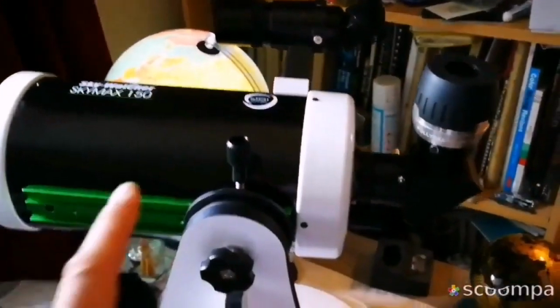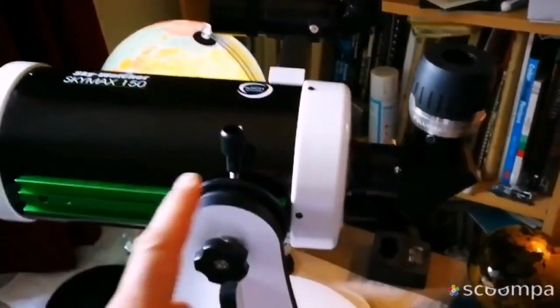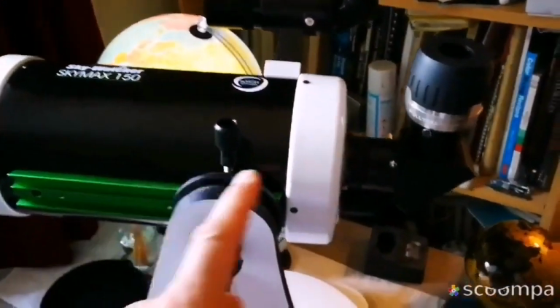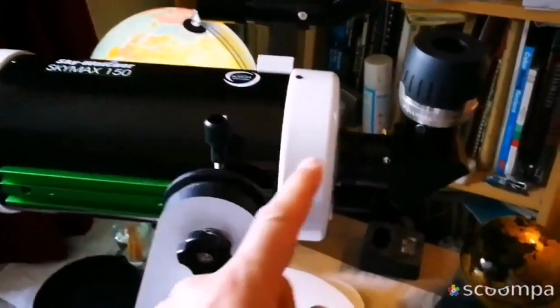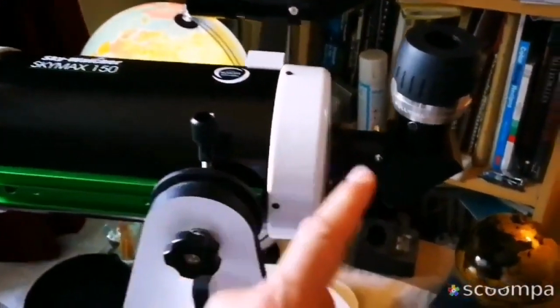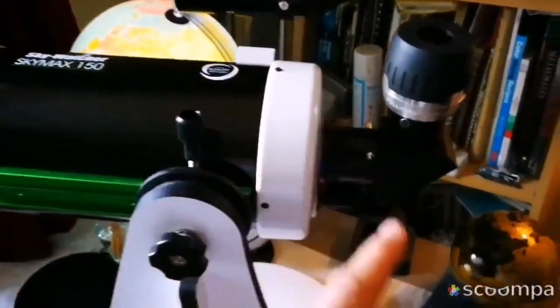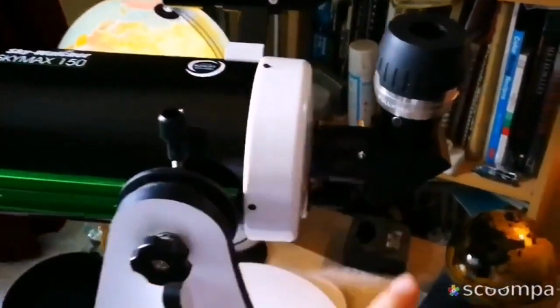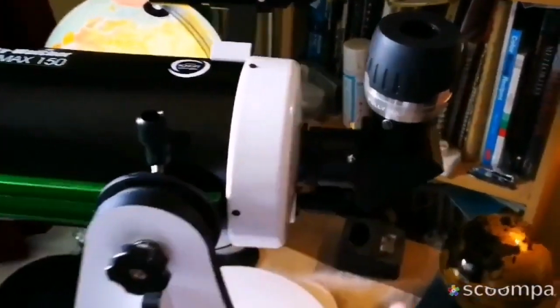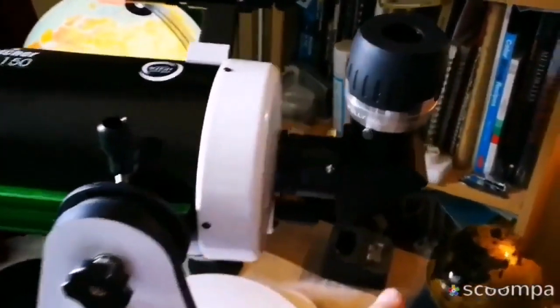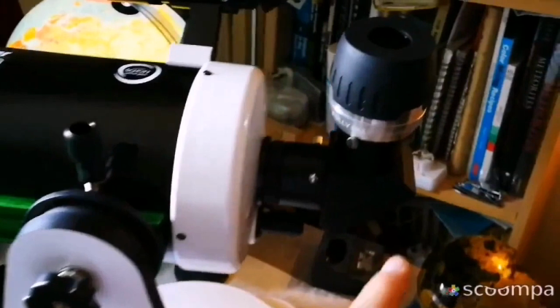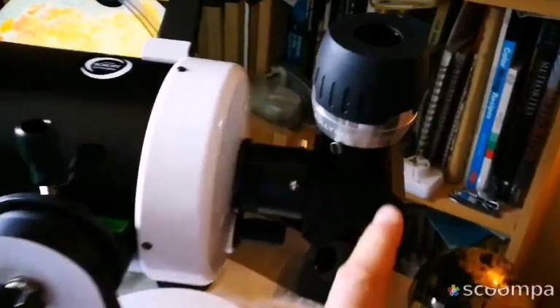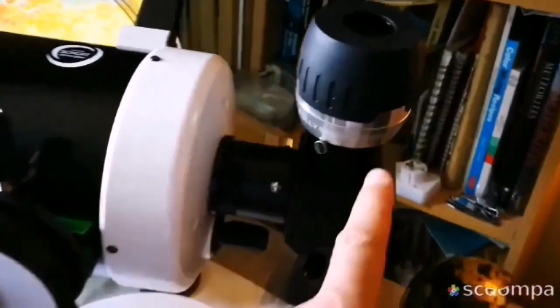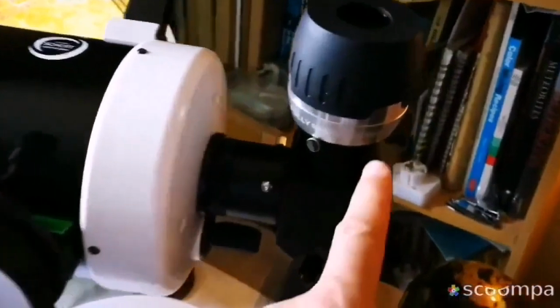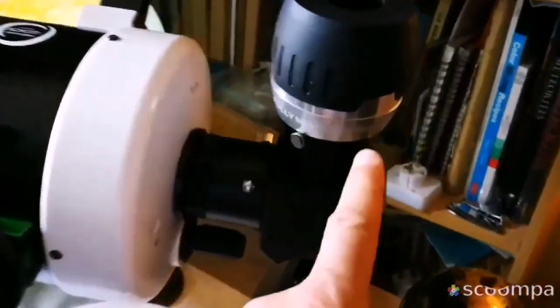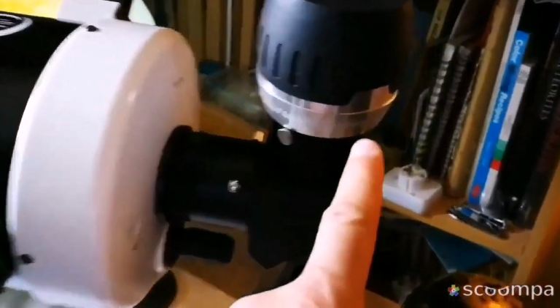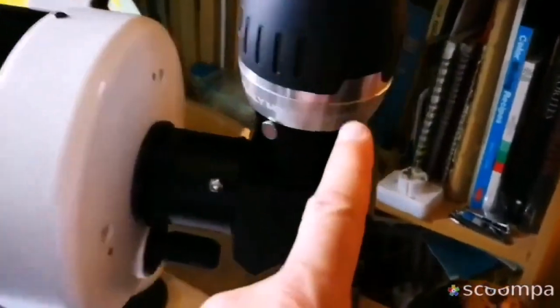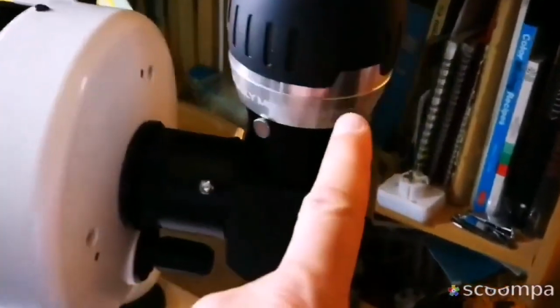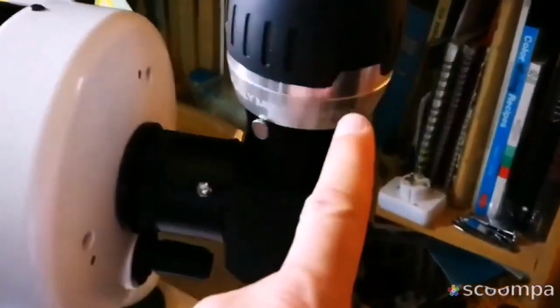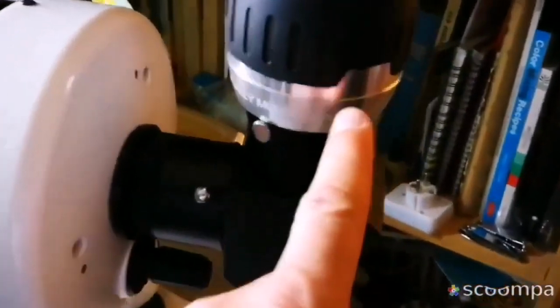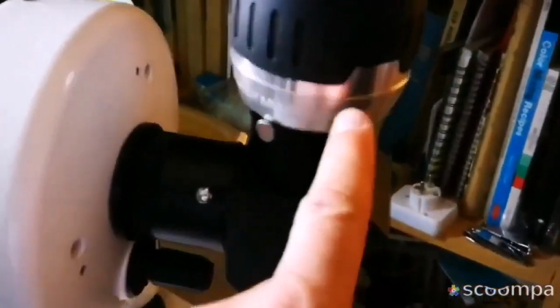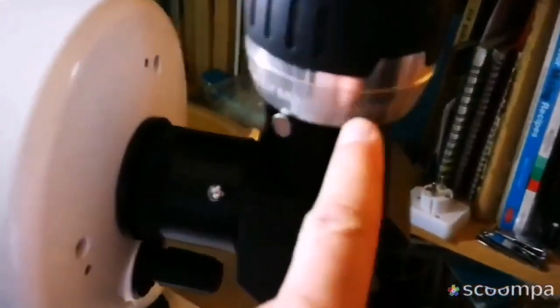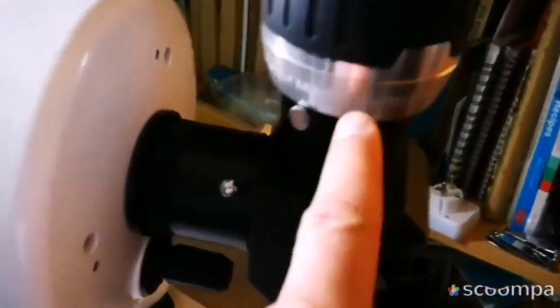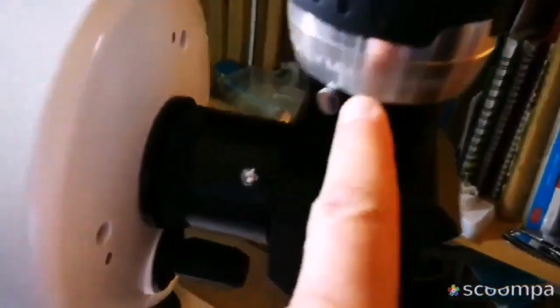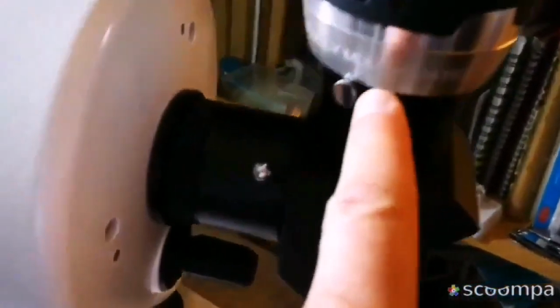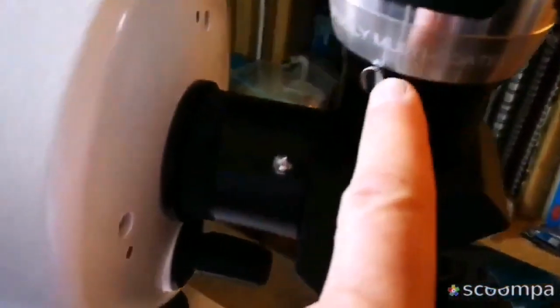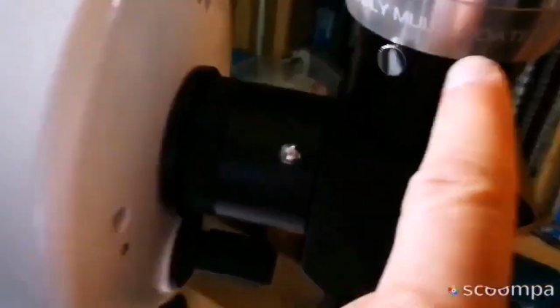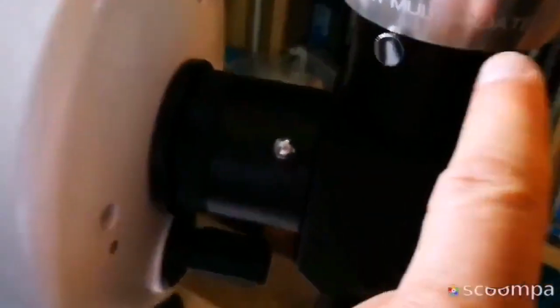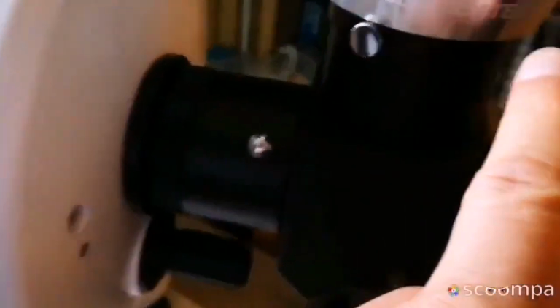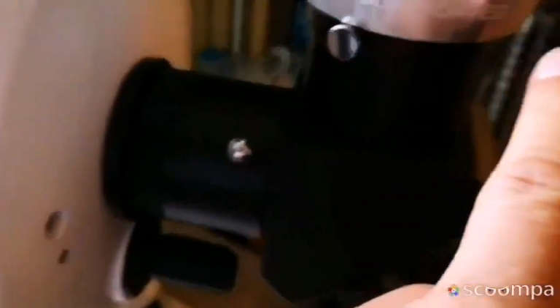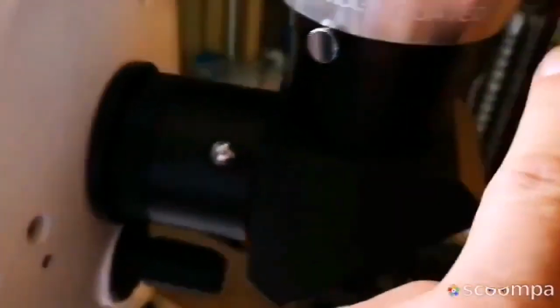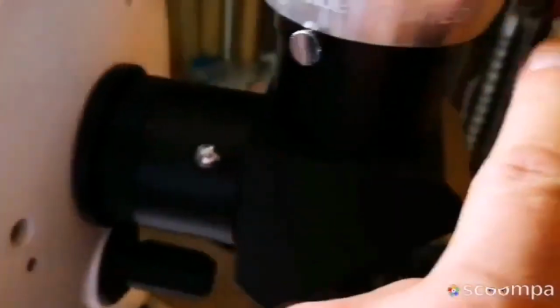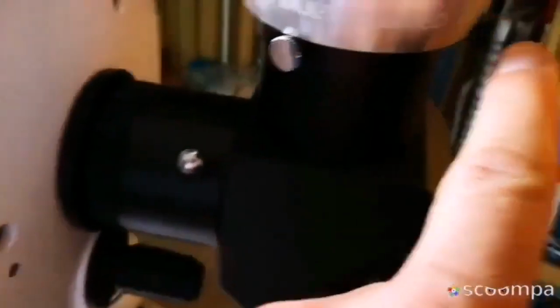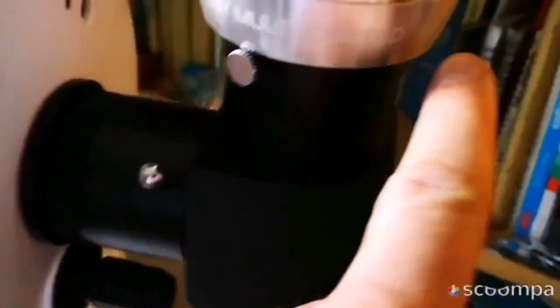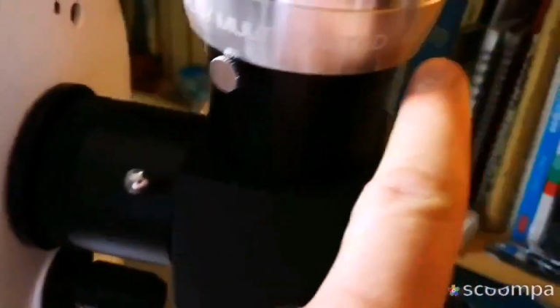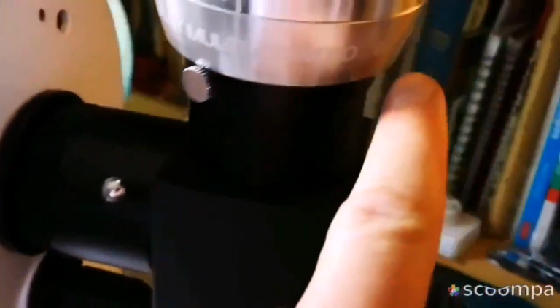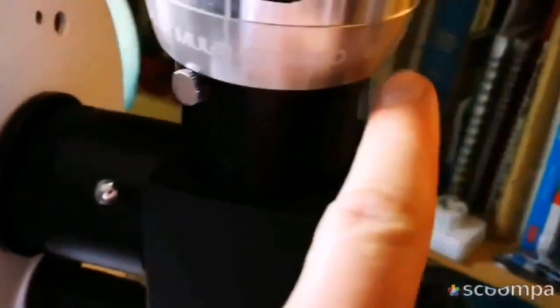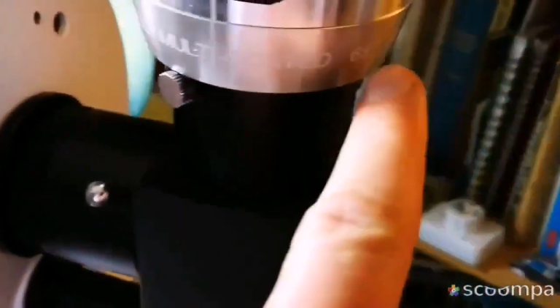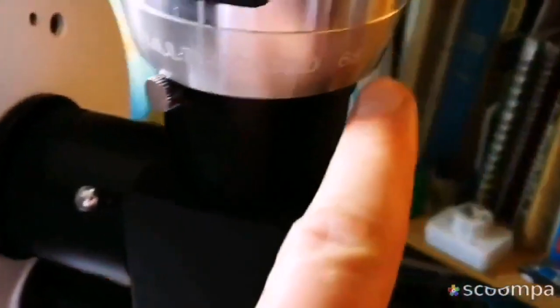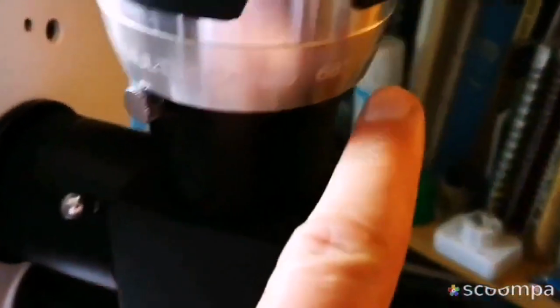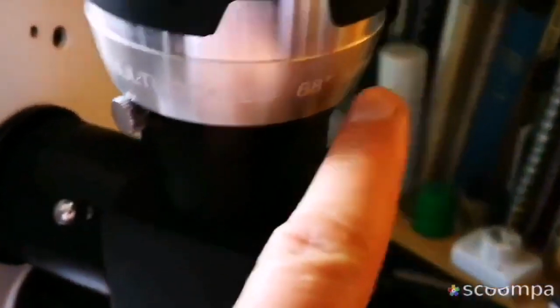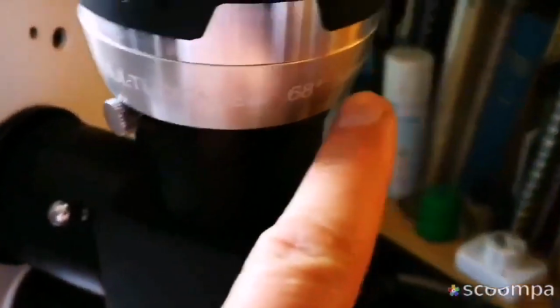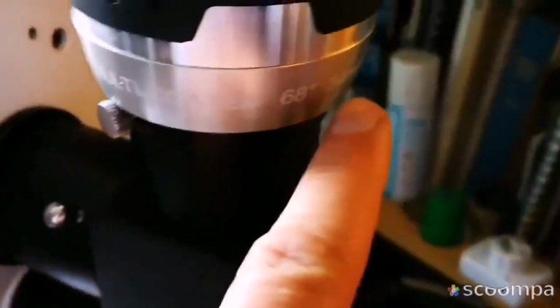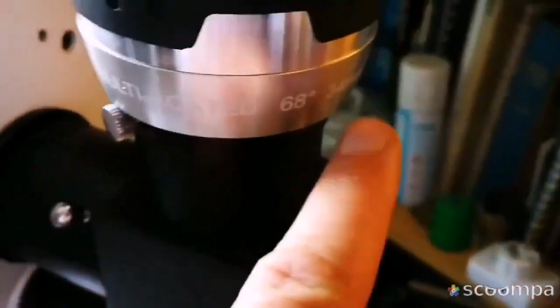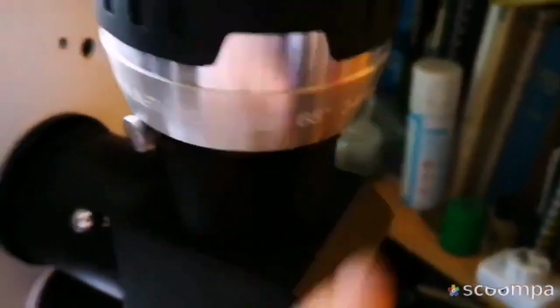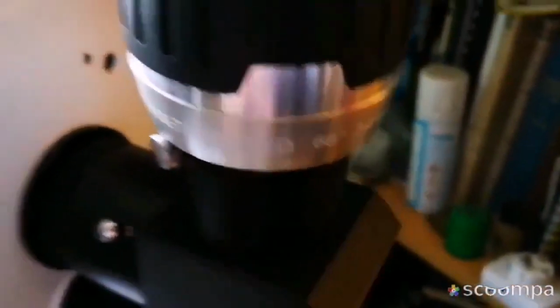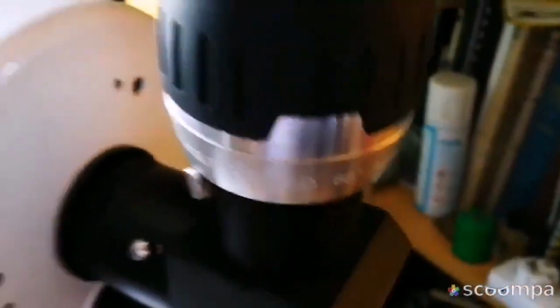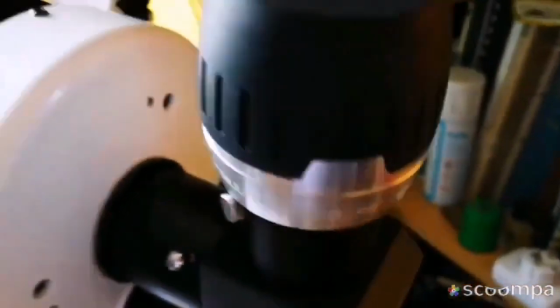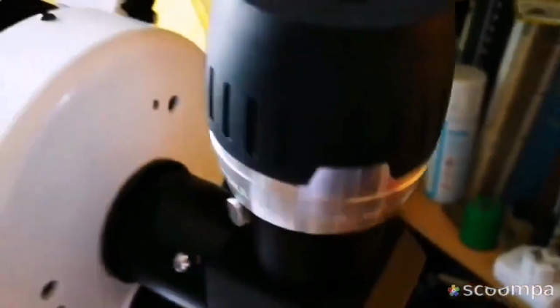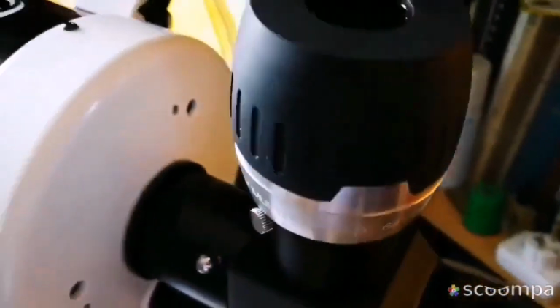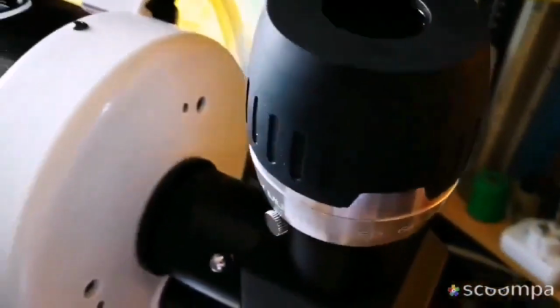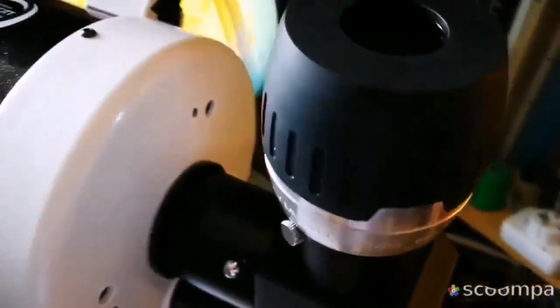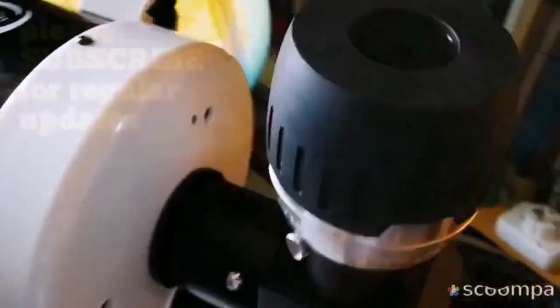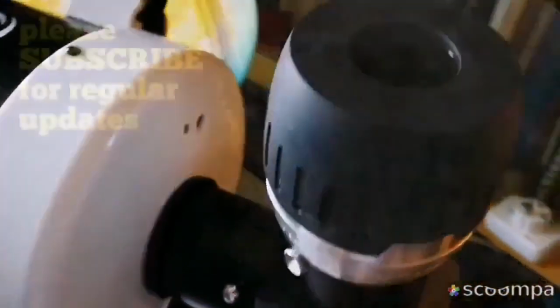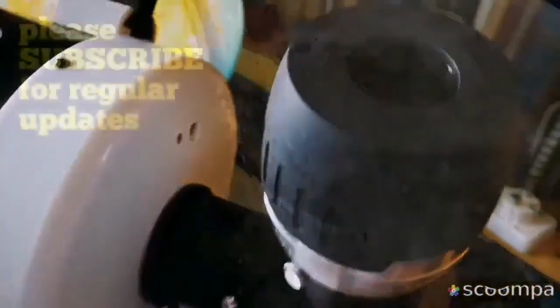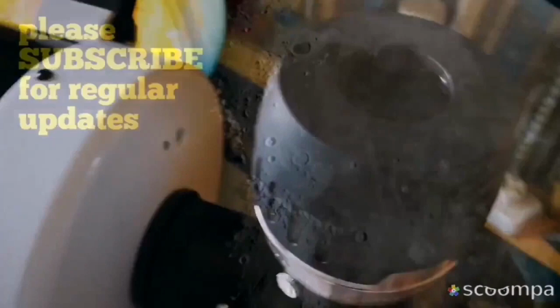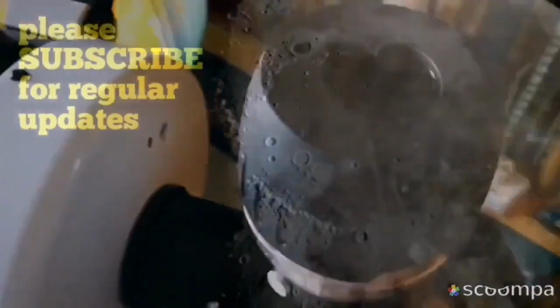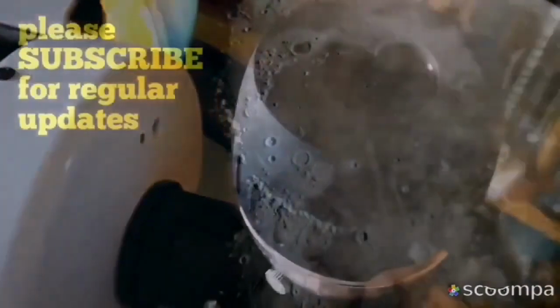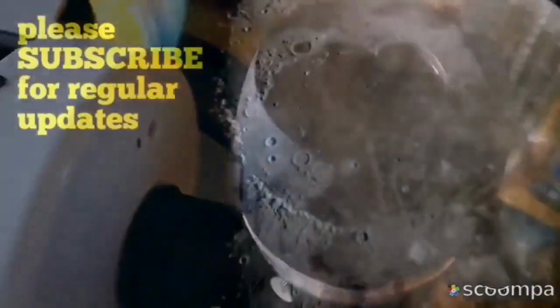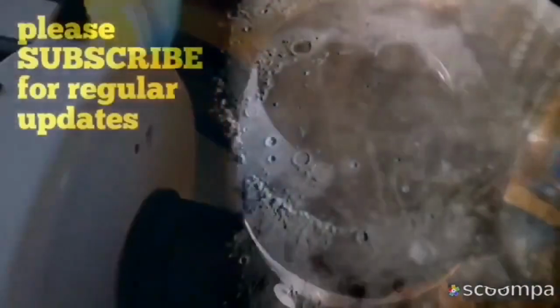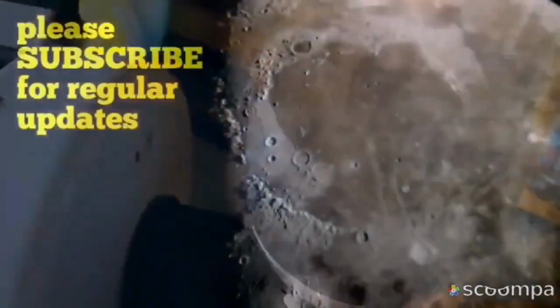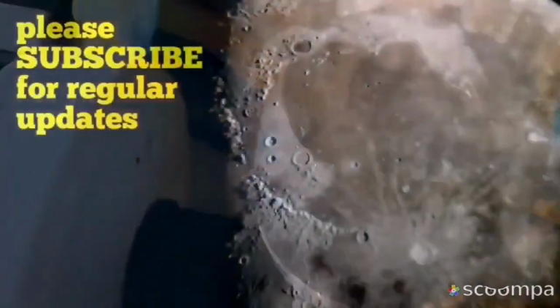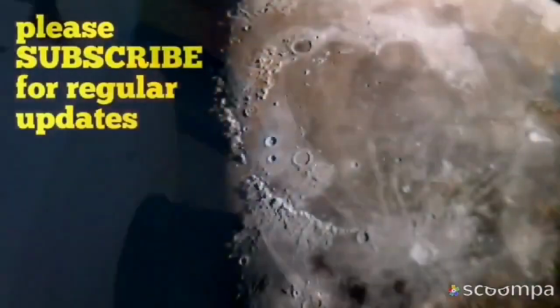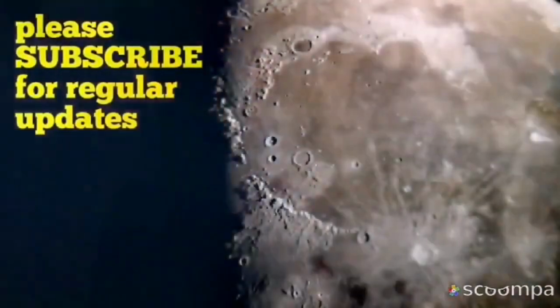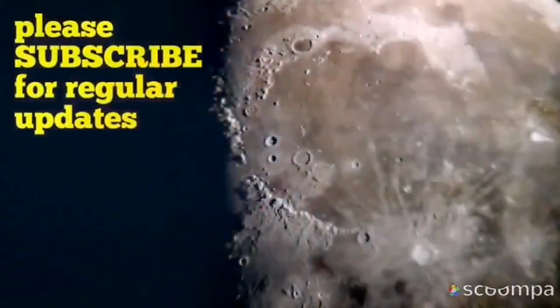I've now installed my Max Vision 68 degrees 34 millimeter eyepiece.